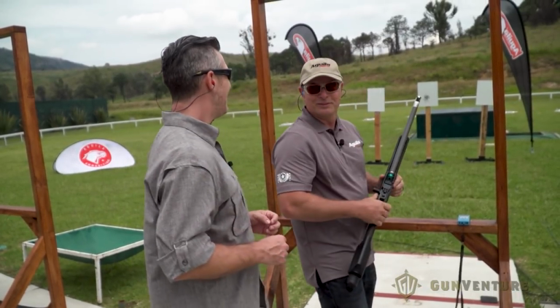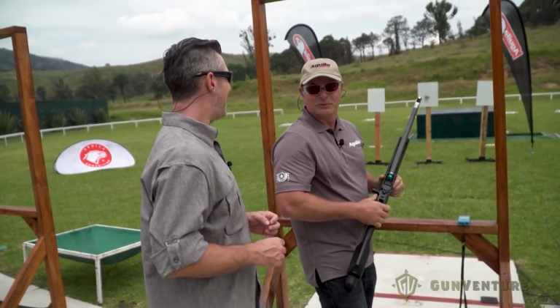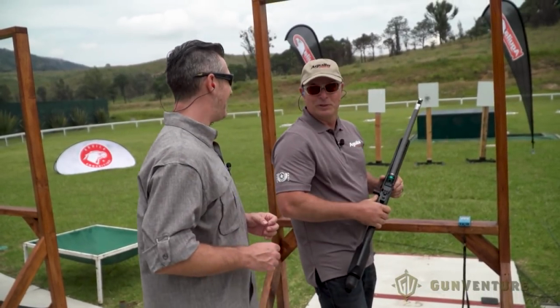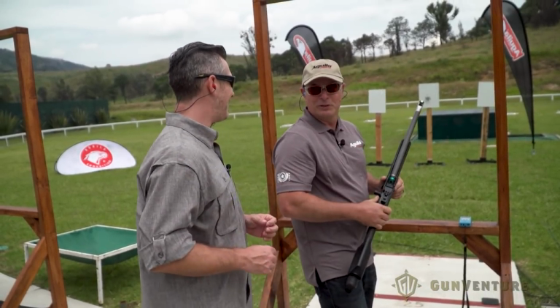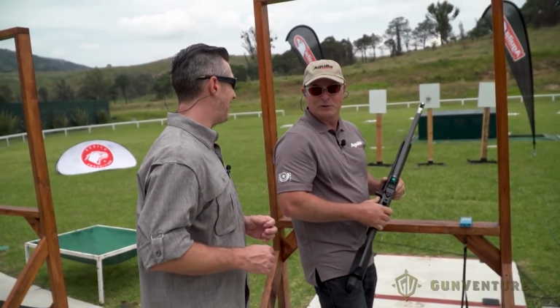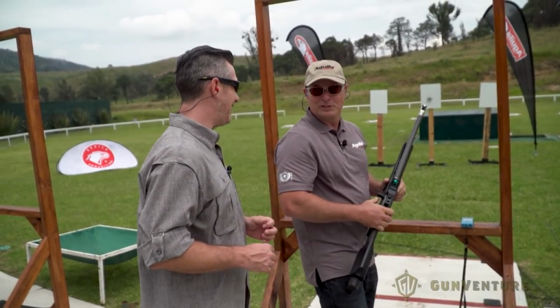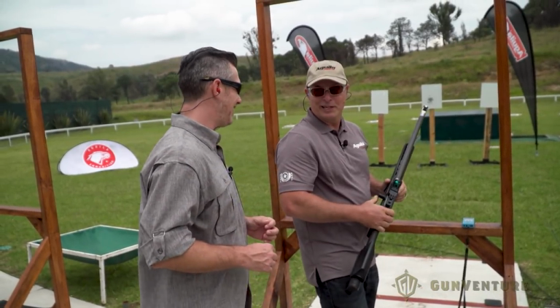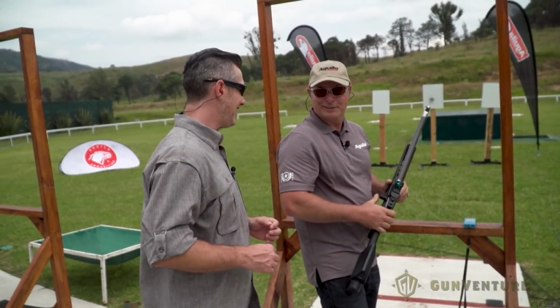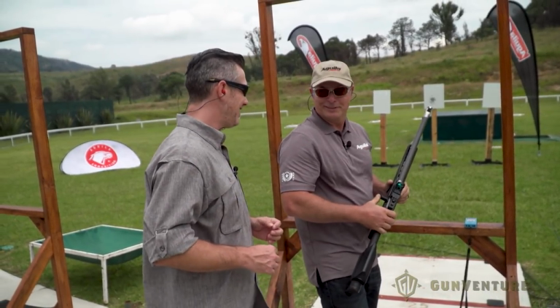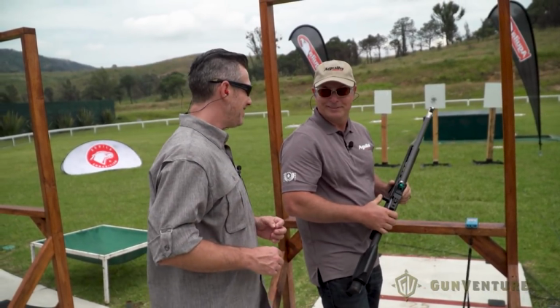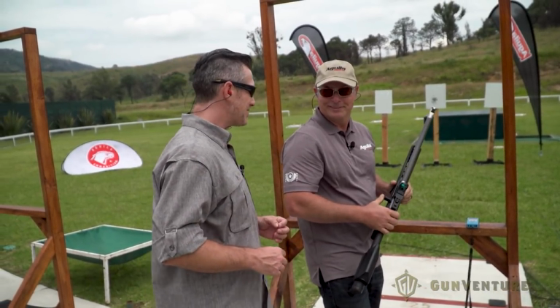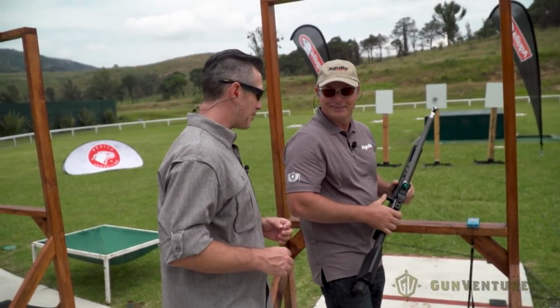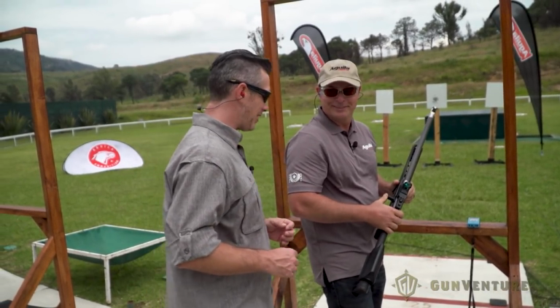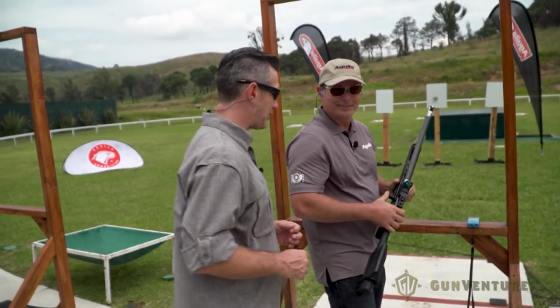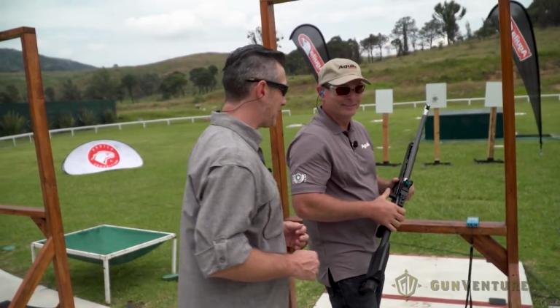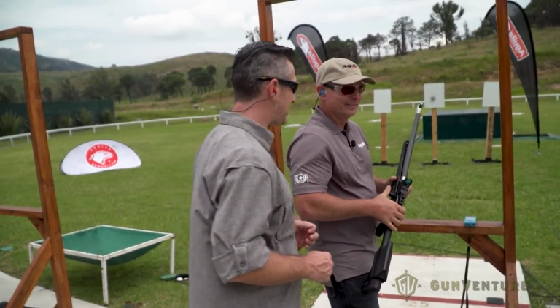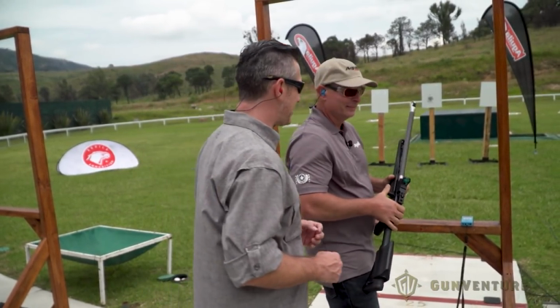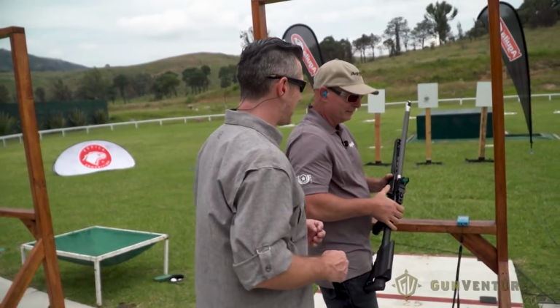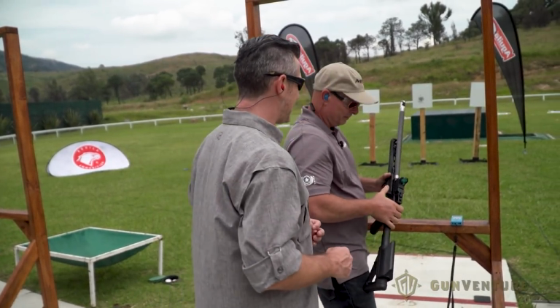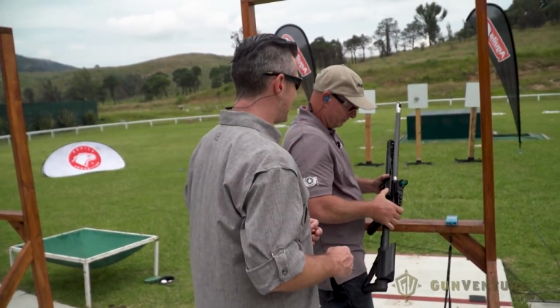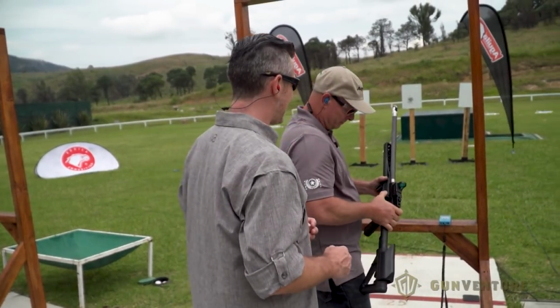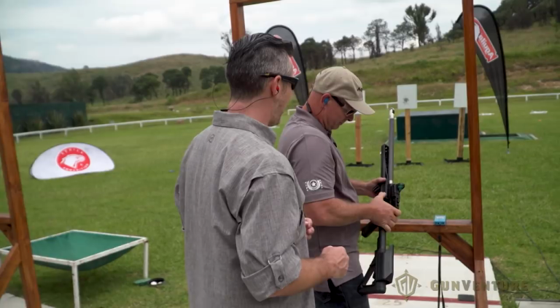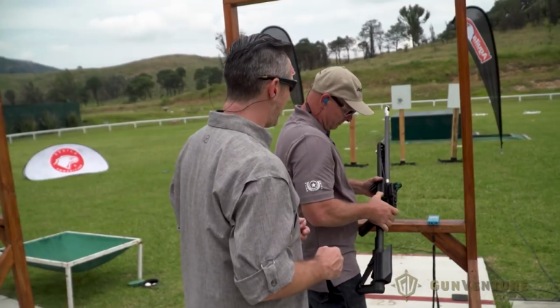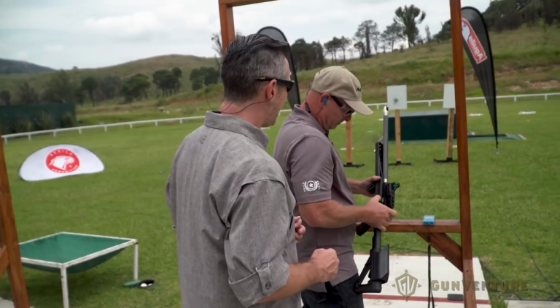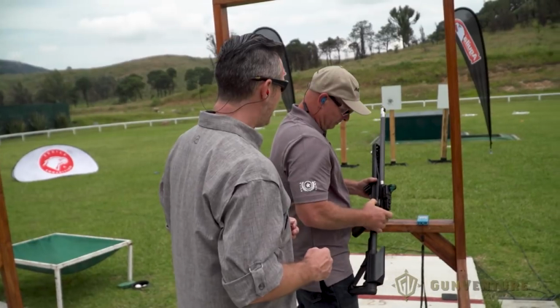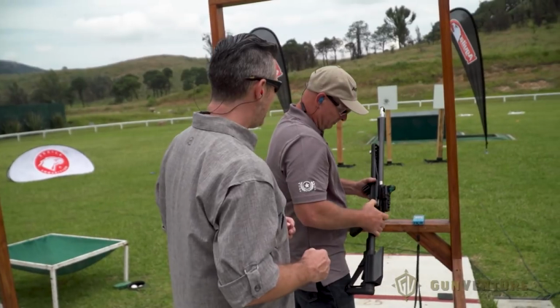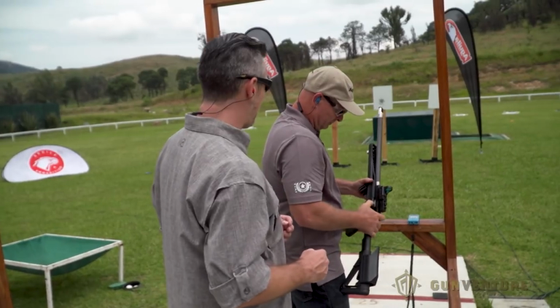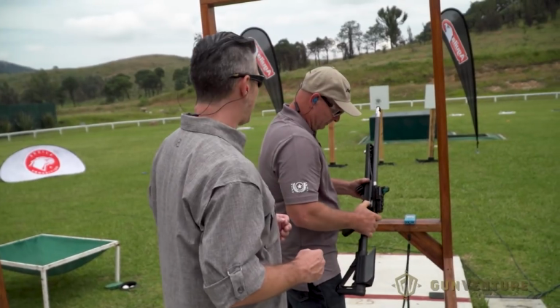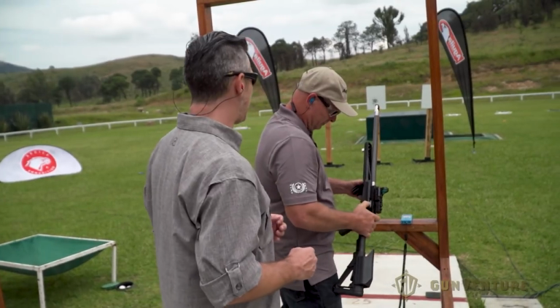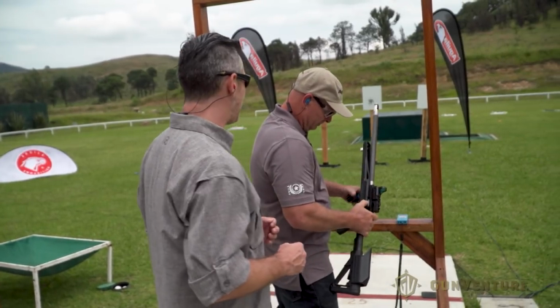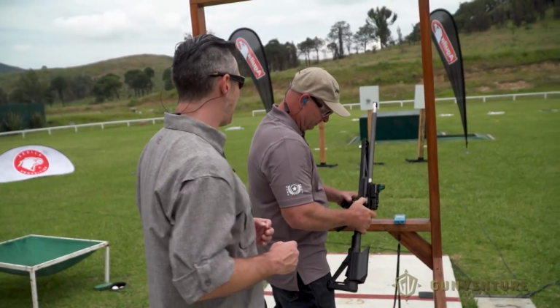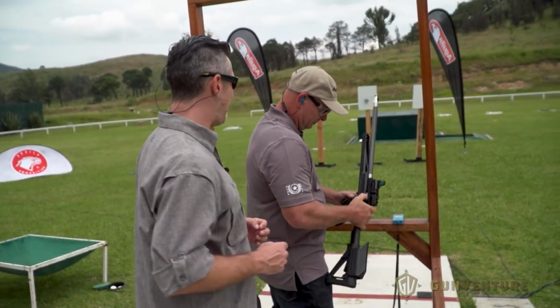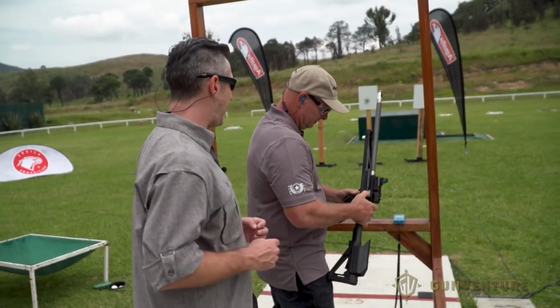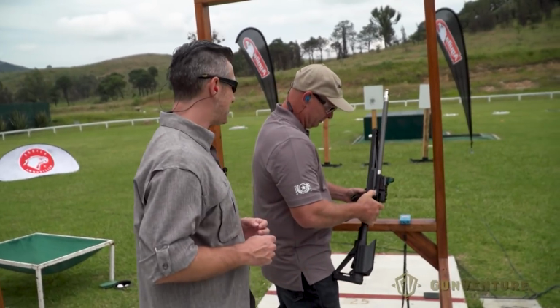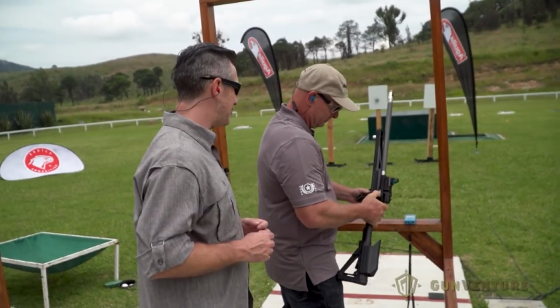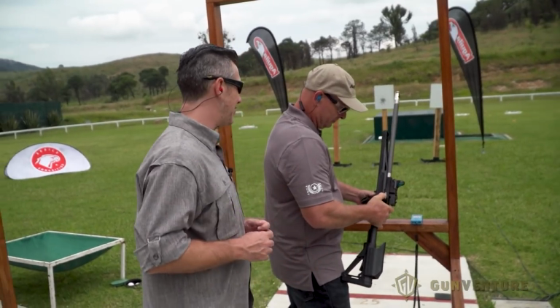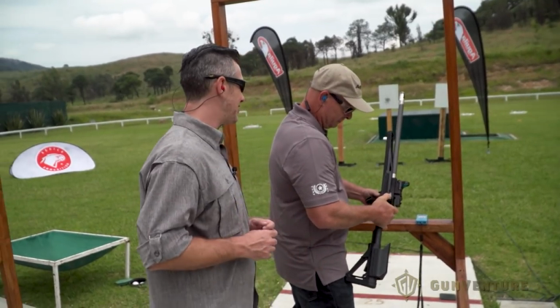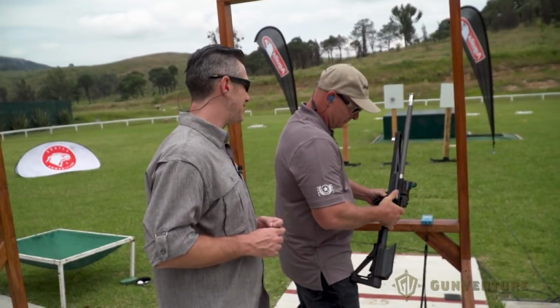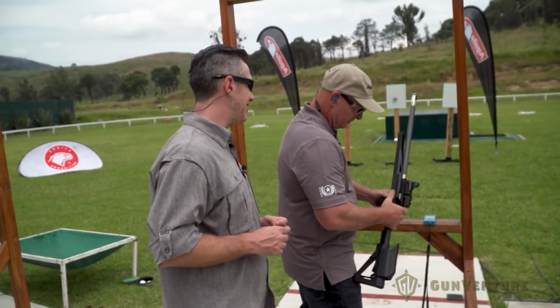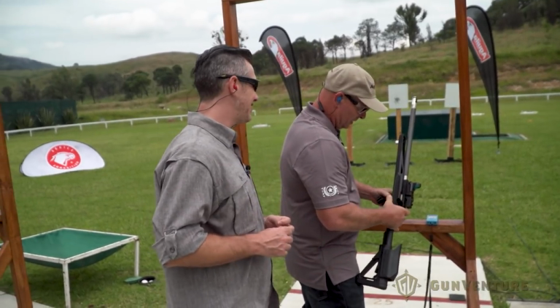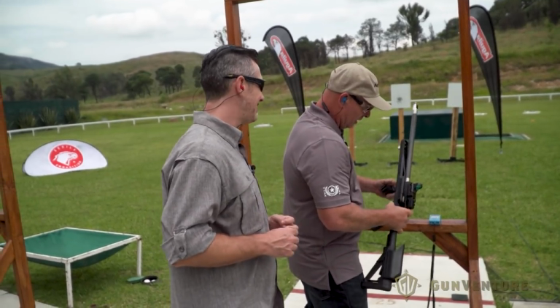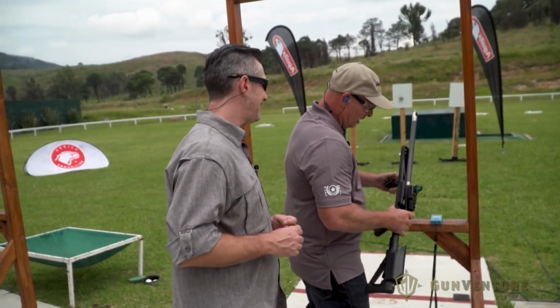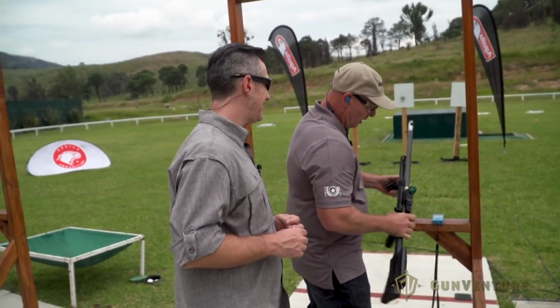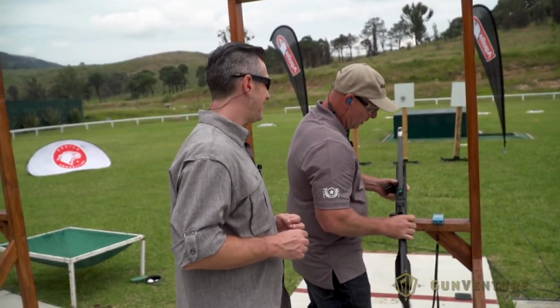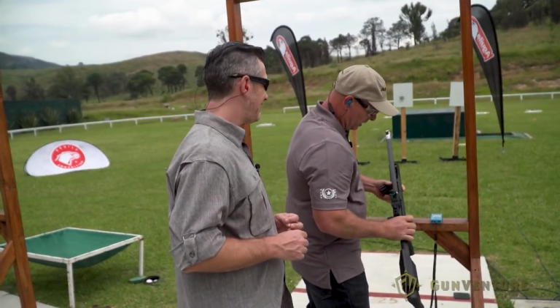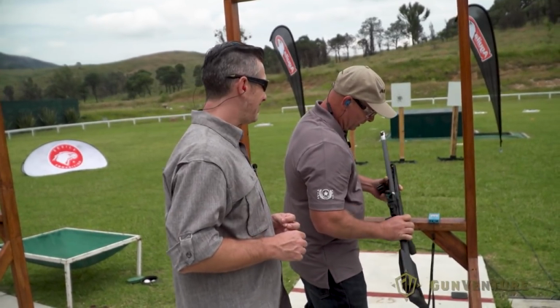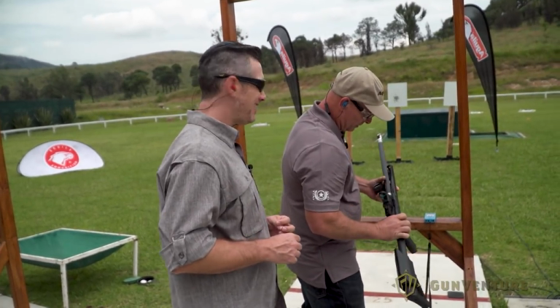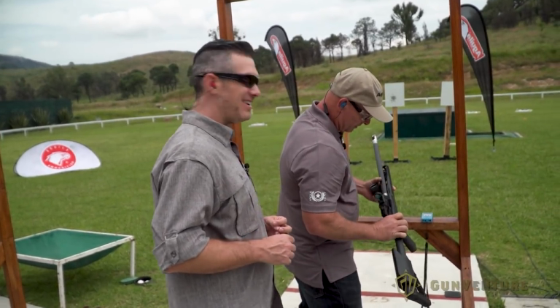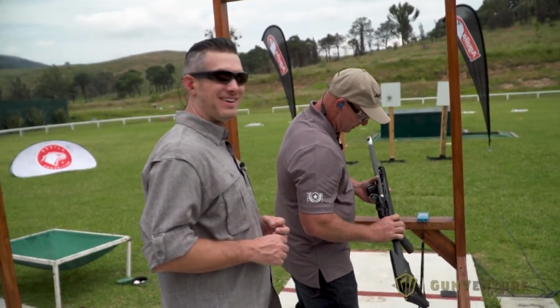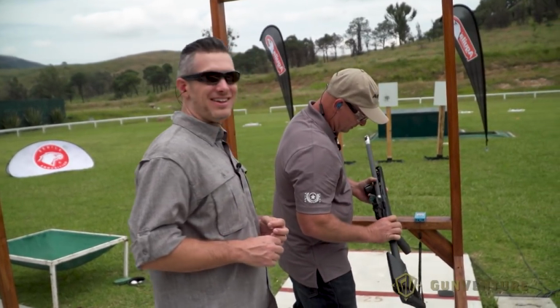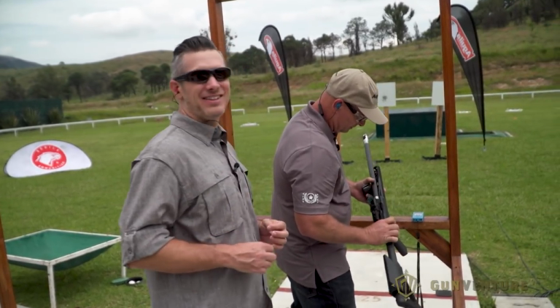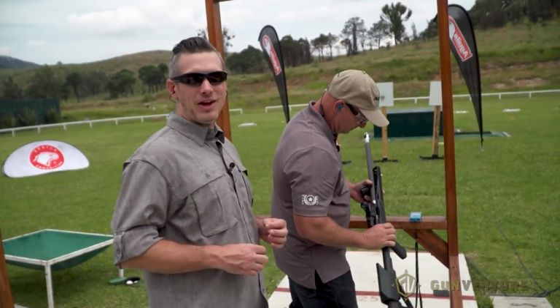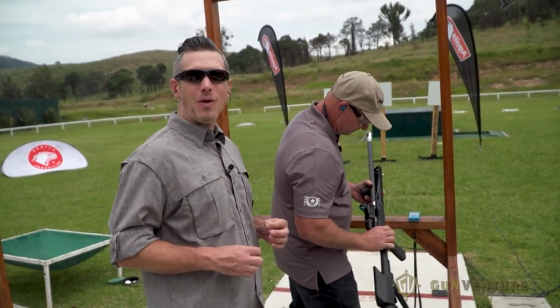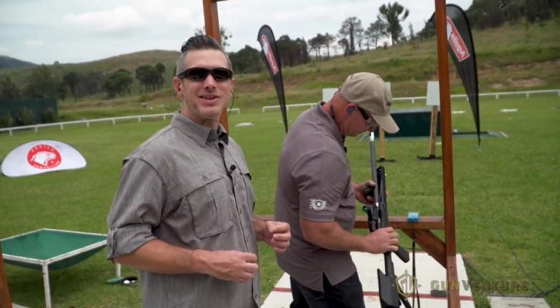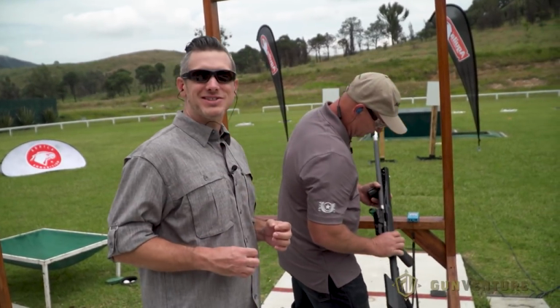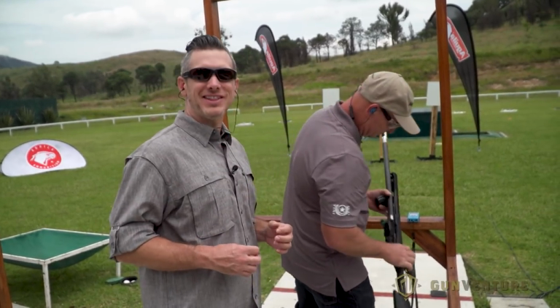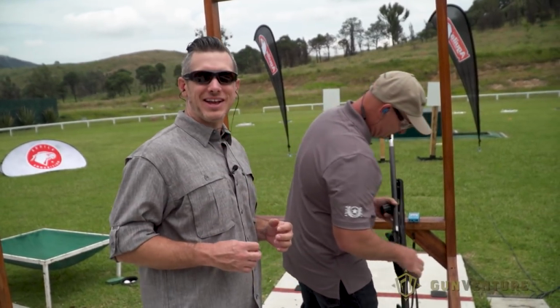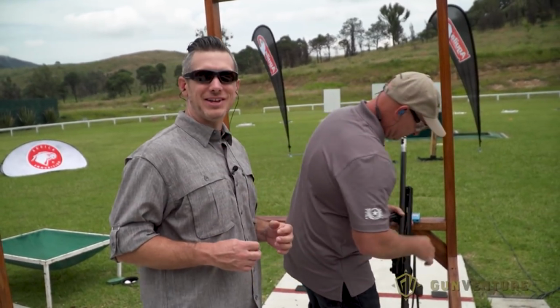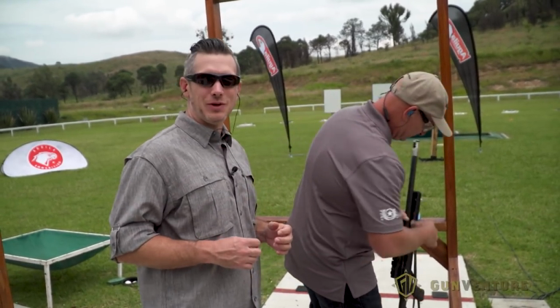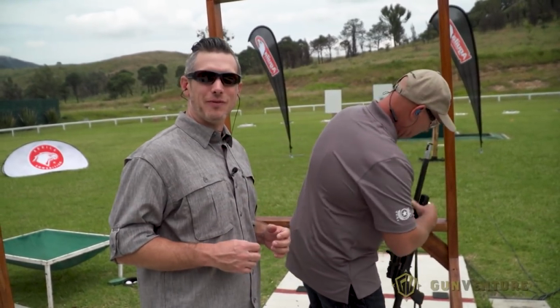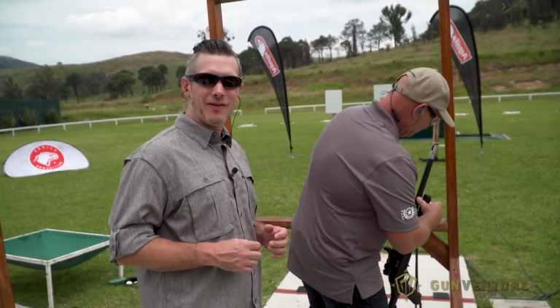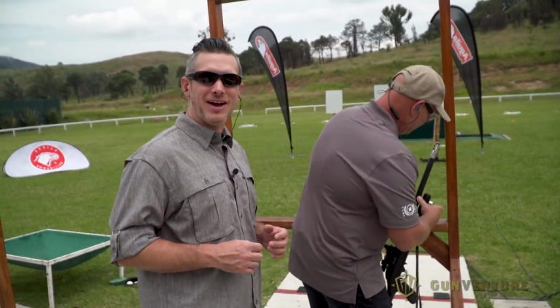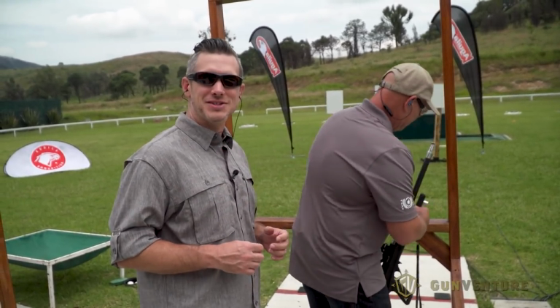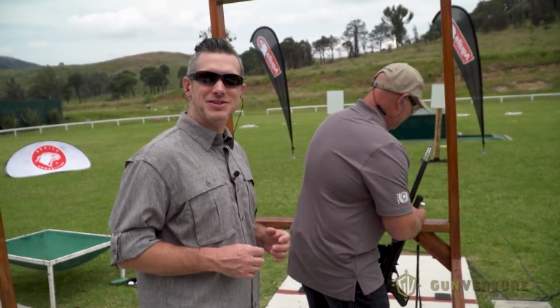23 seconds. He shot 50 rounds in 23 seconds. You think you can do it faster, don't you? Oh yeah. They always think they can do it faster.